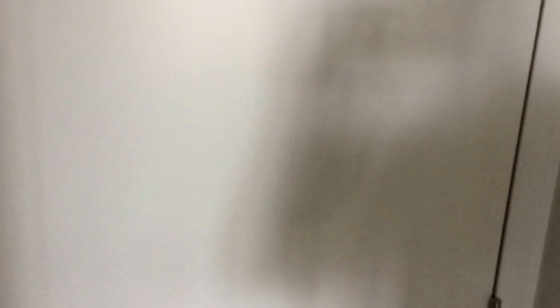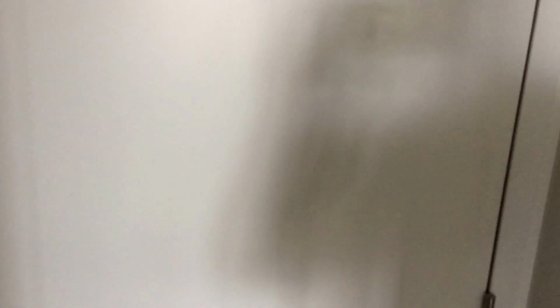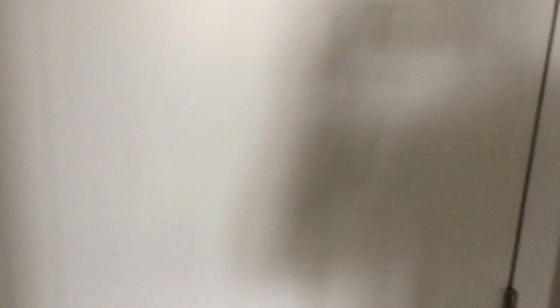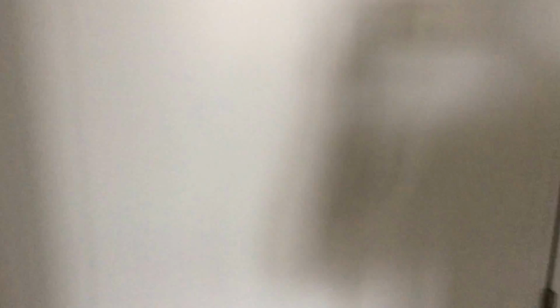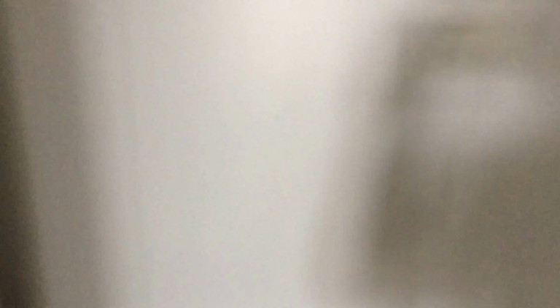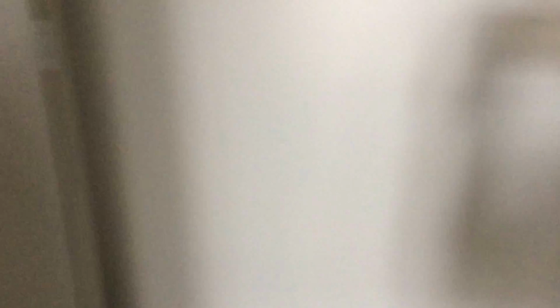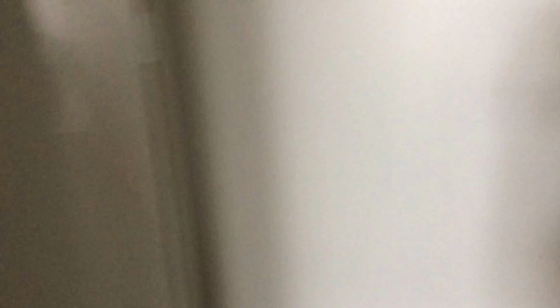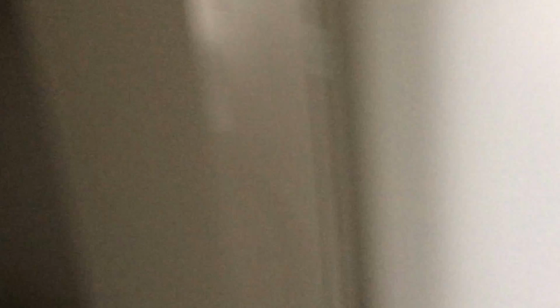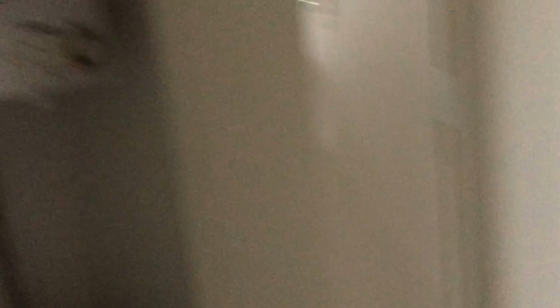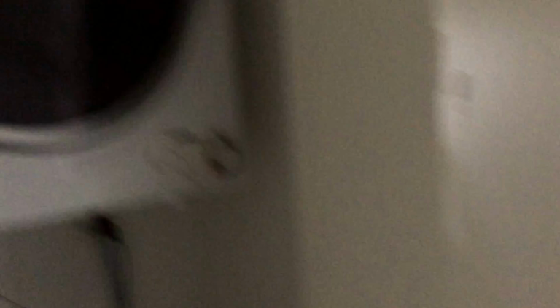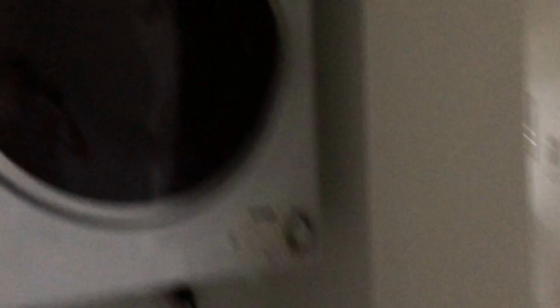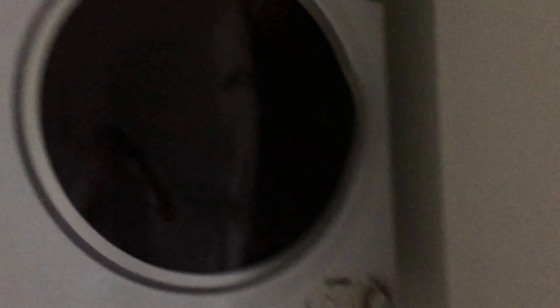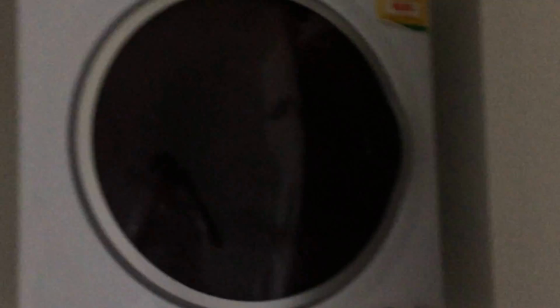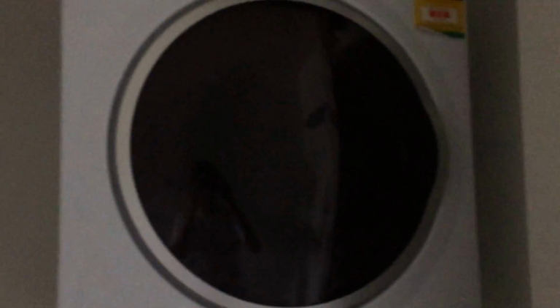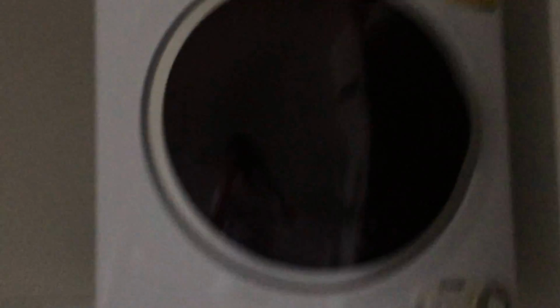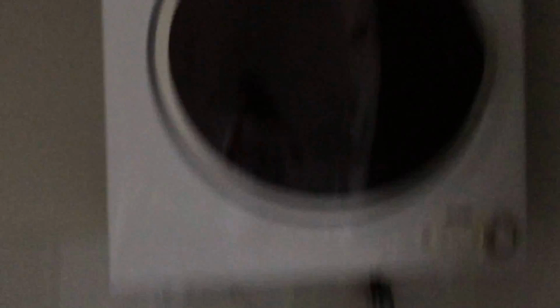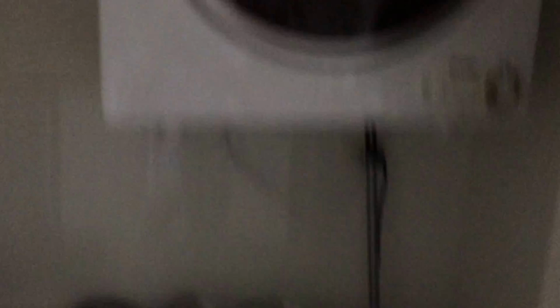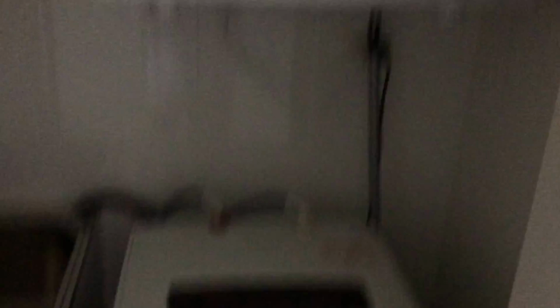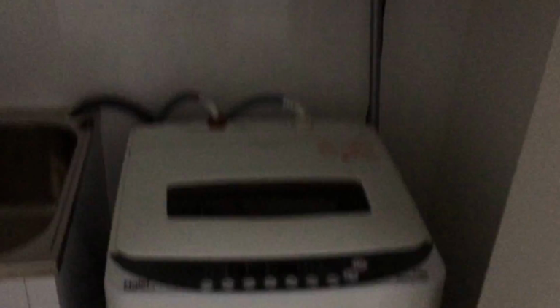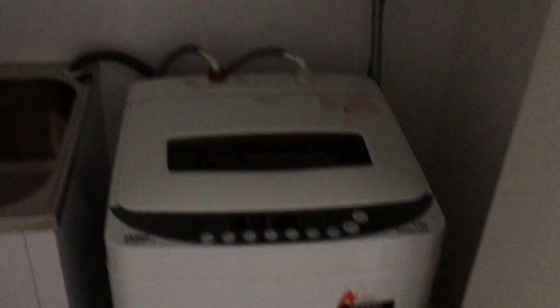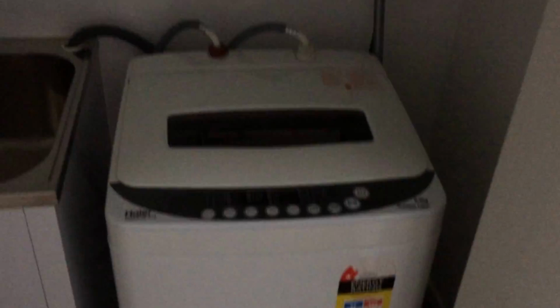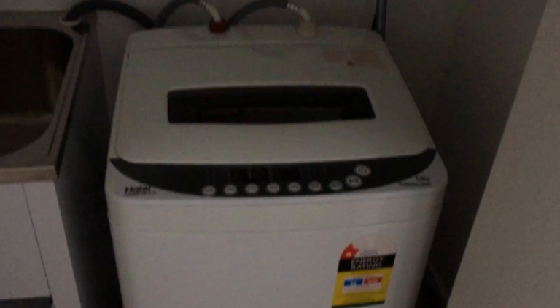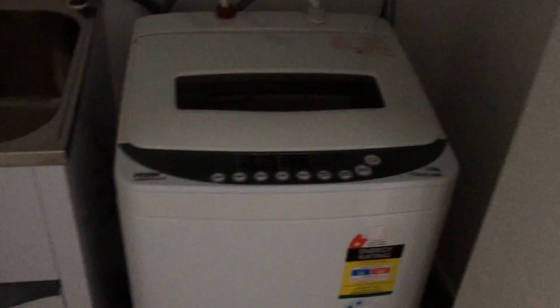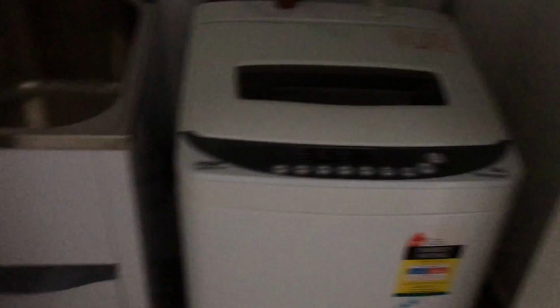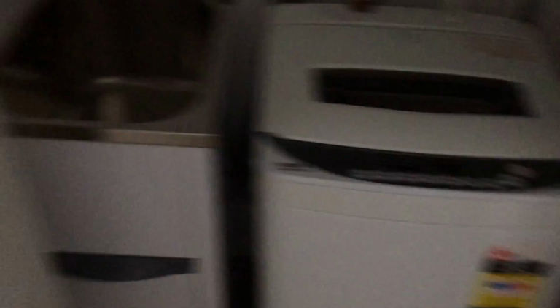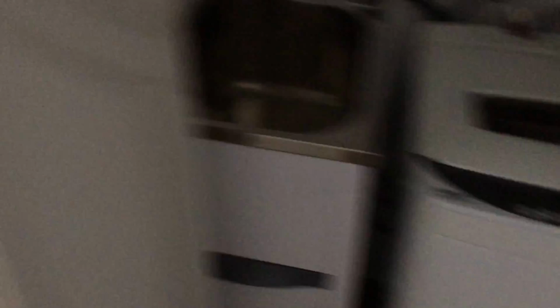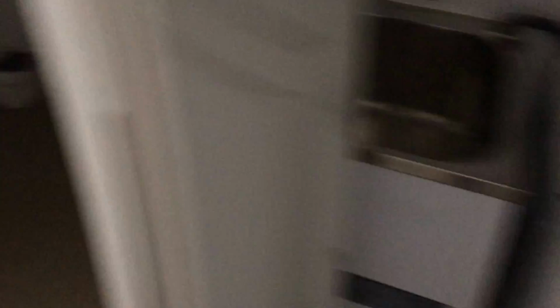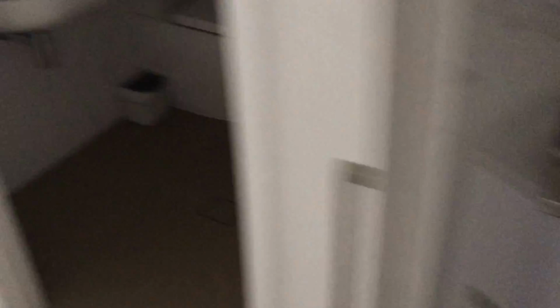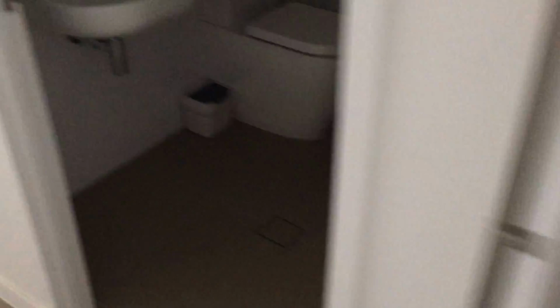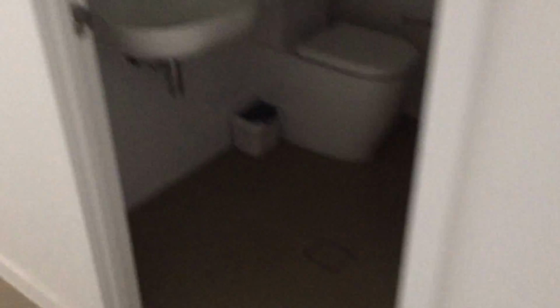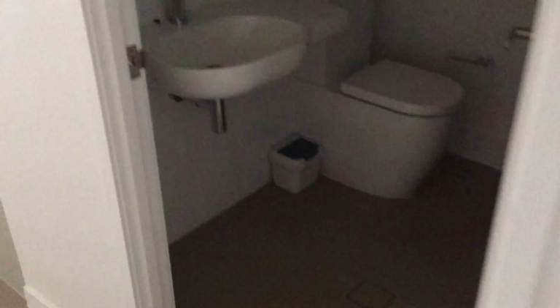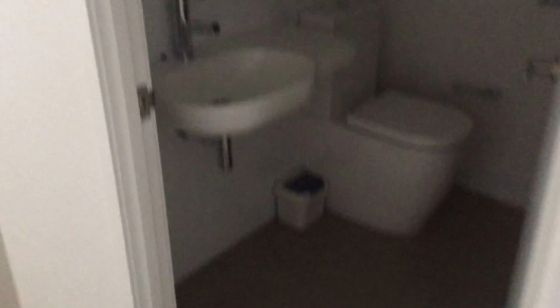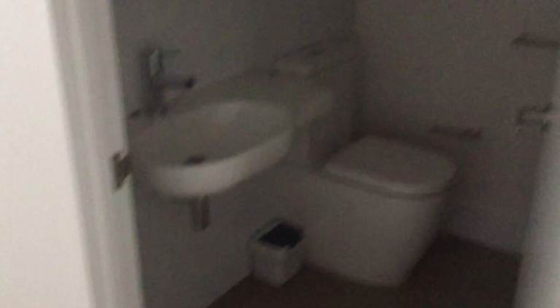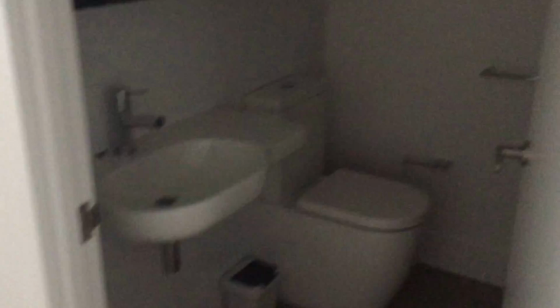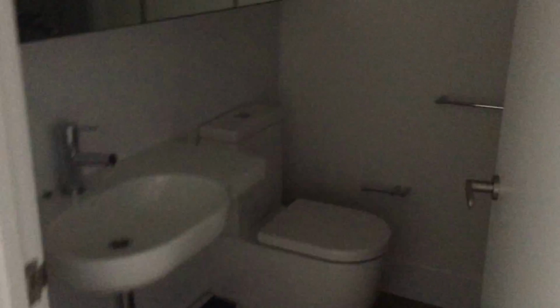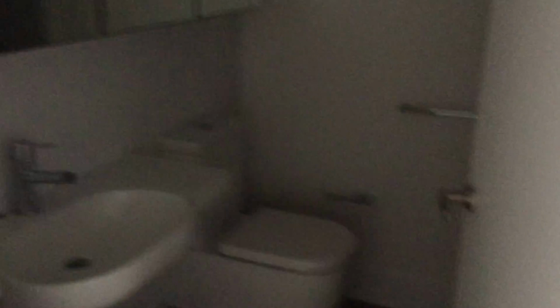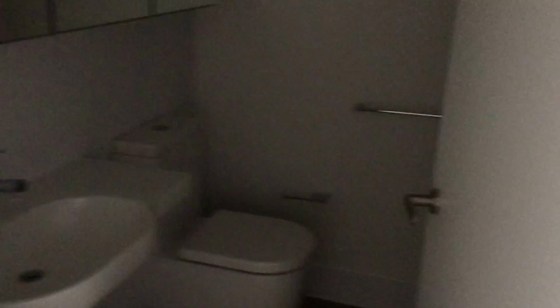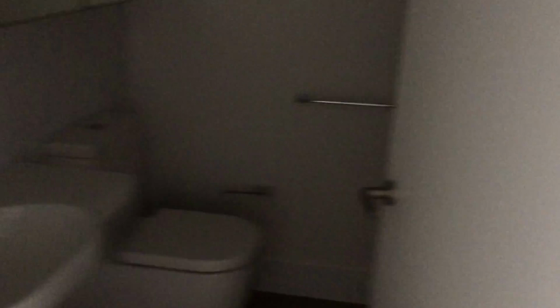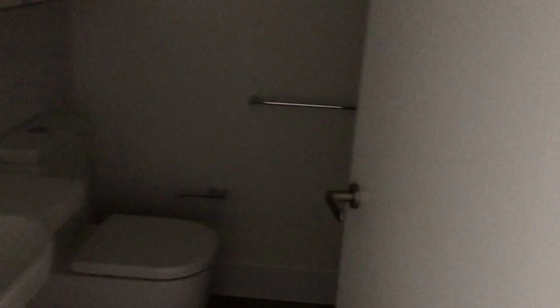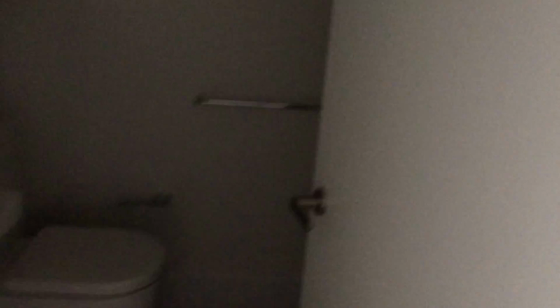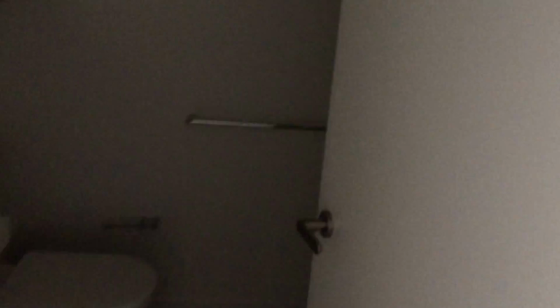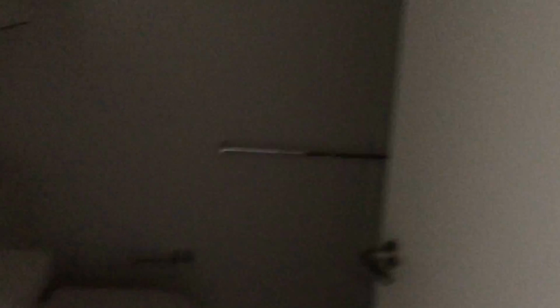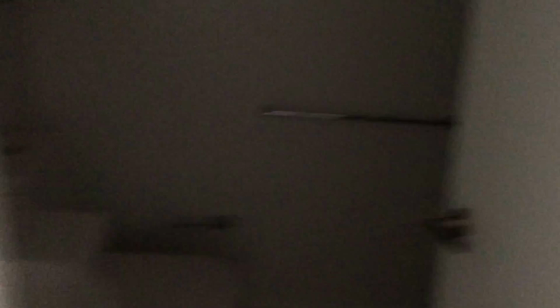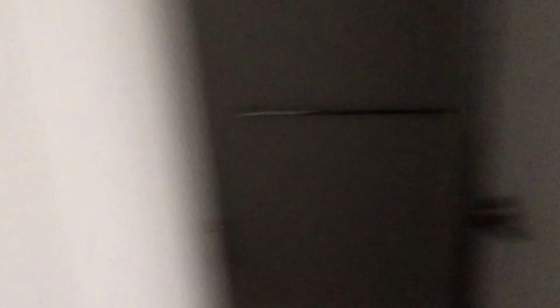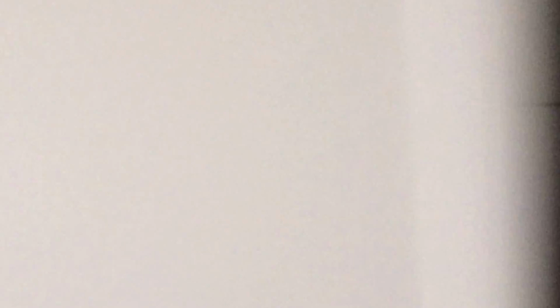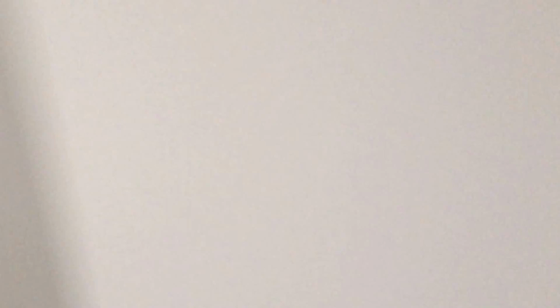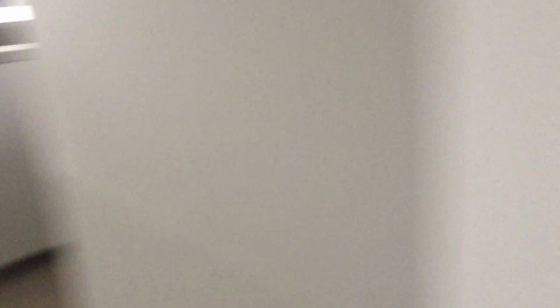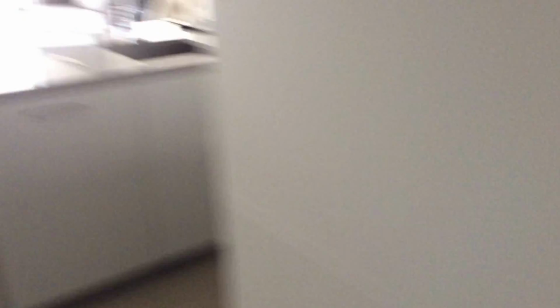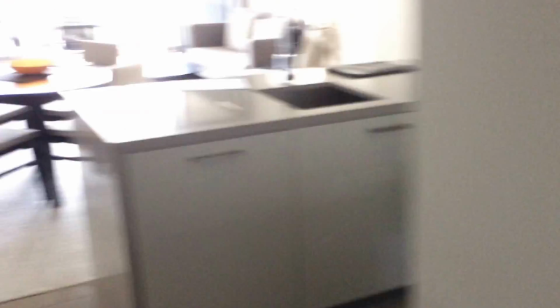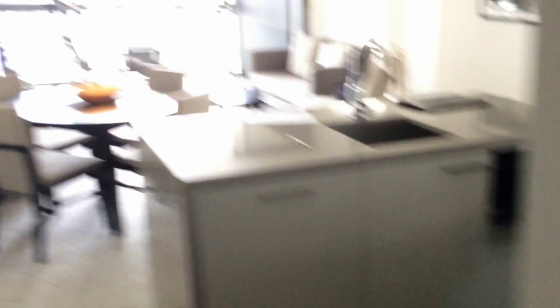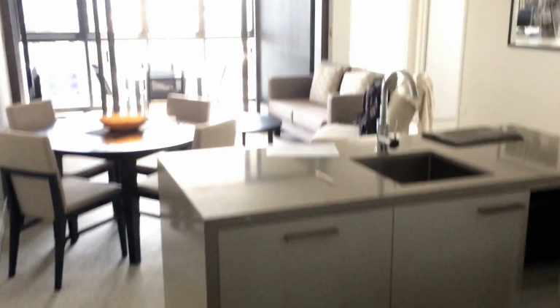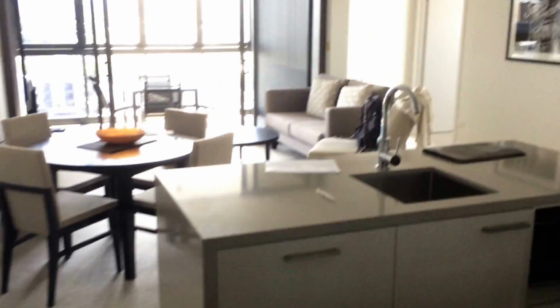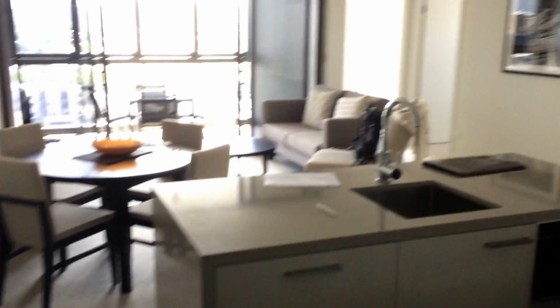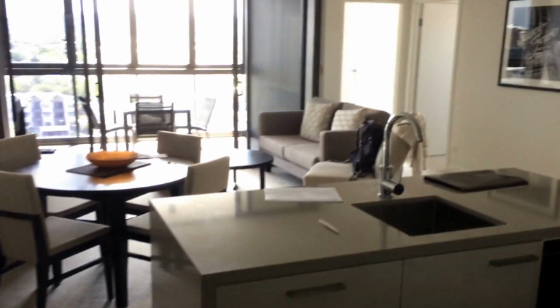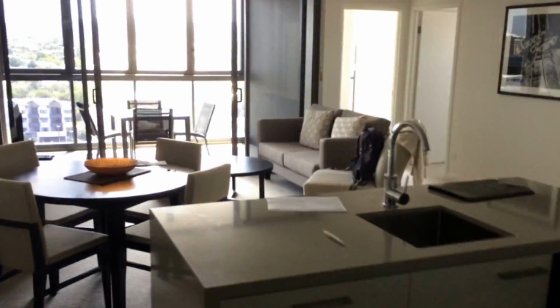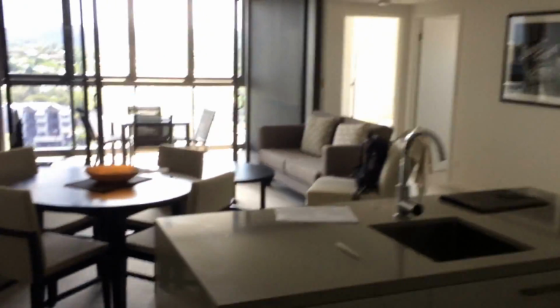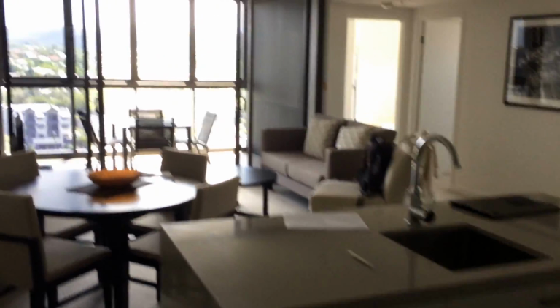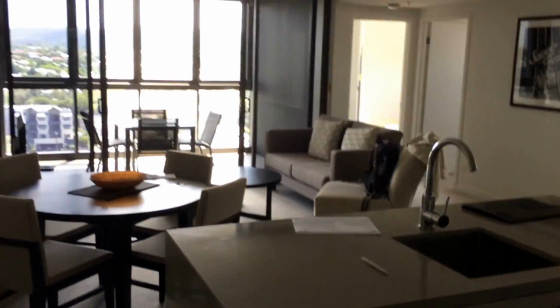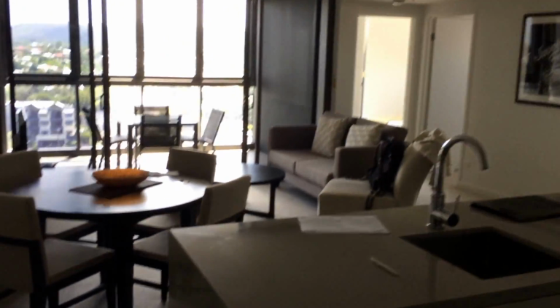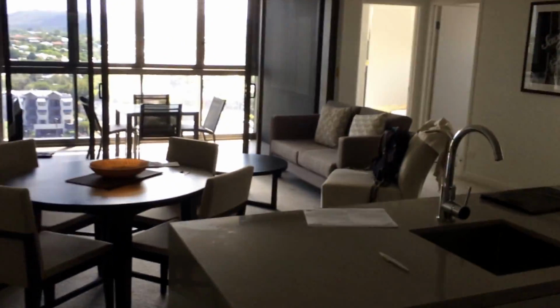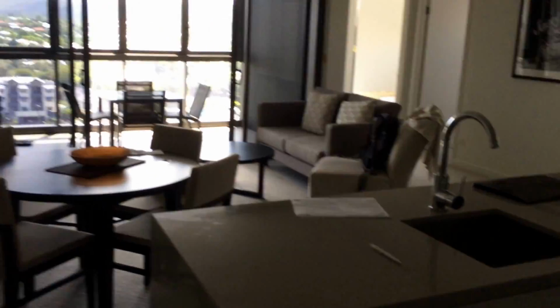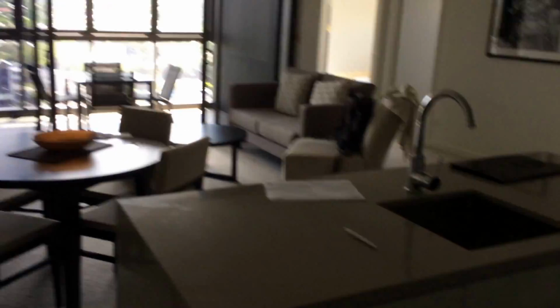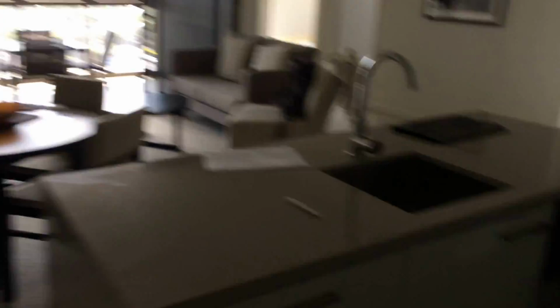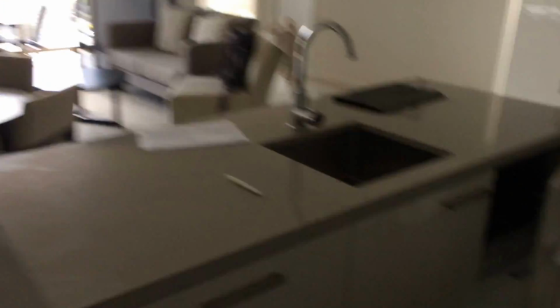Welcome to our new apartment. See the bathroom. There's the view.